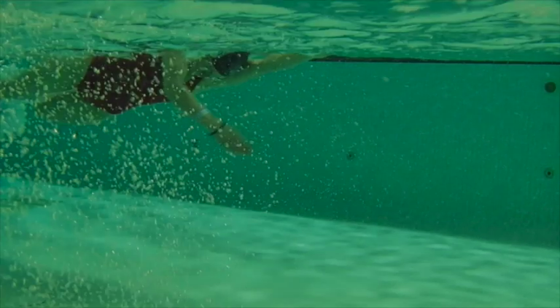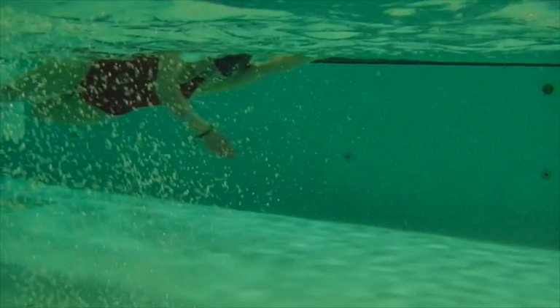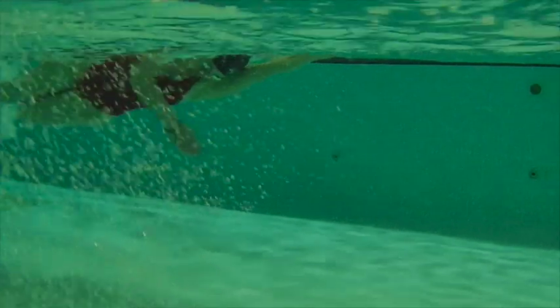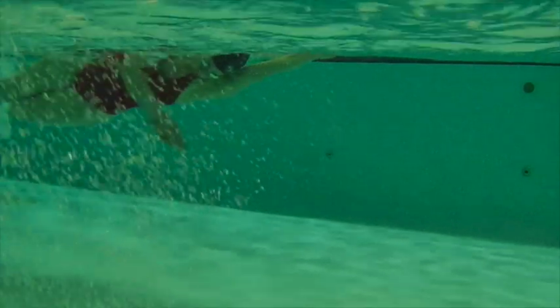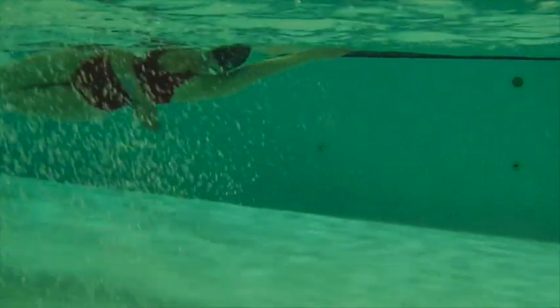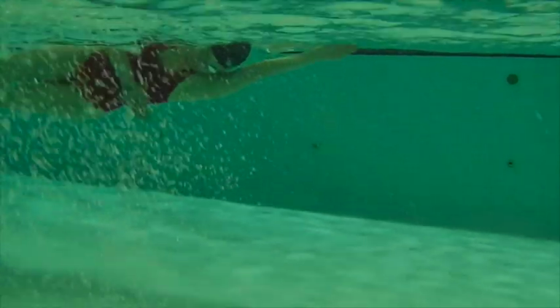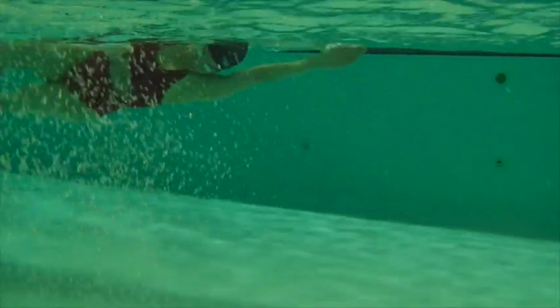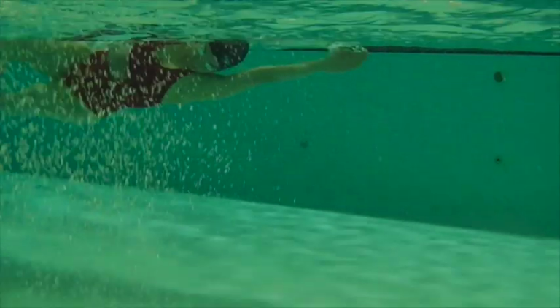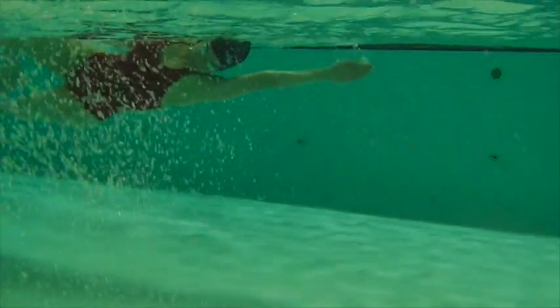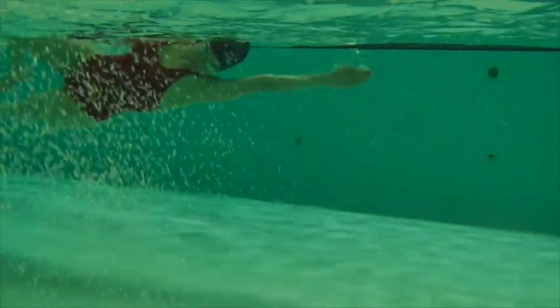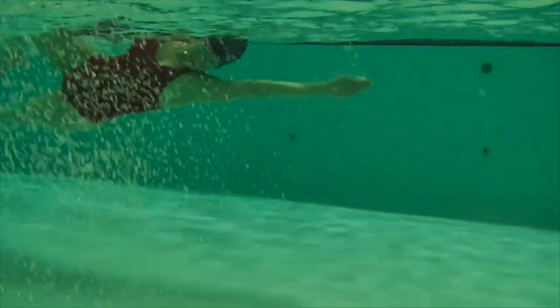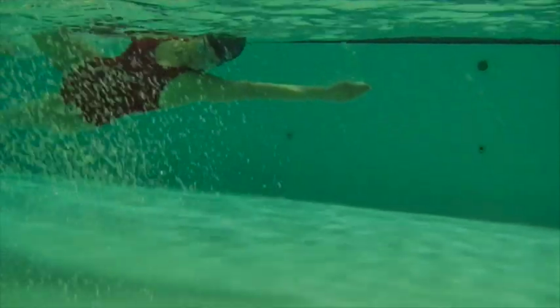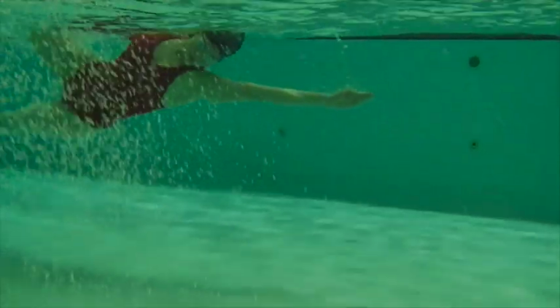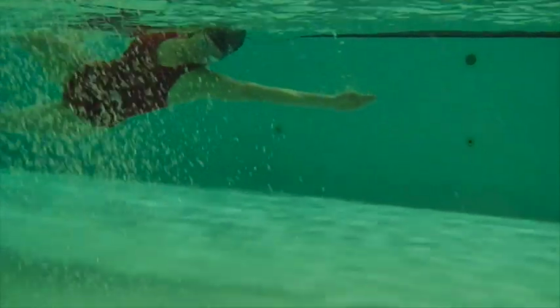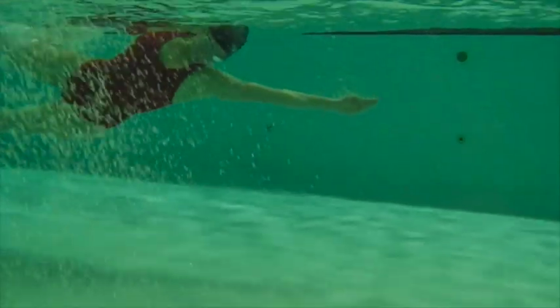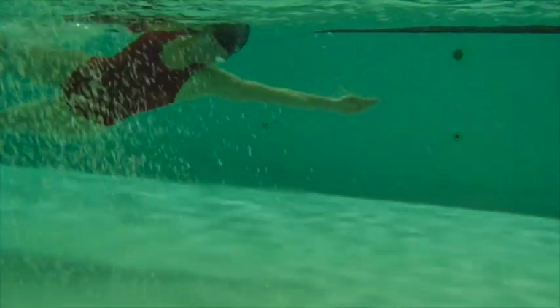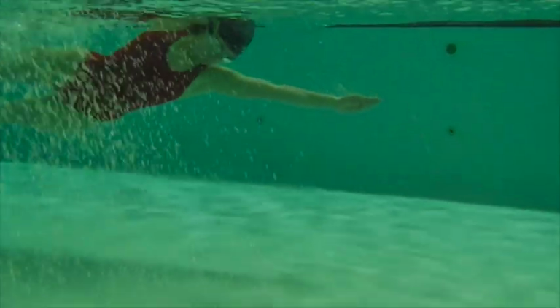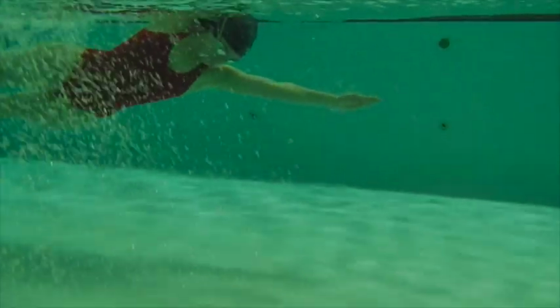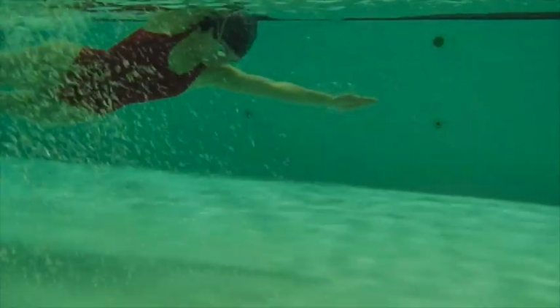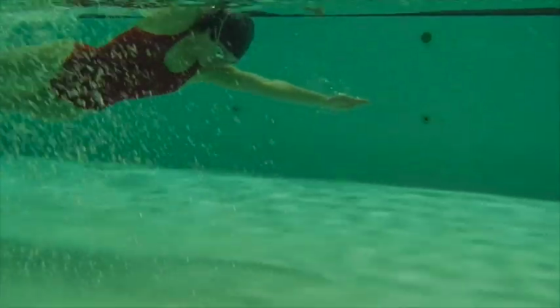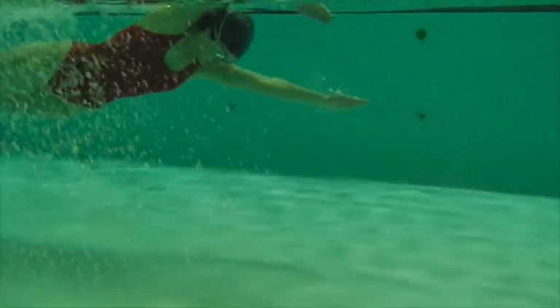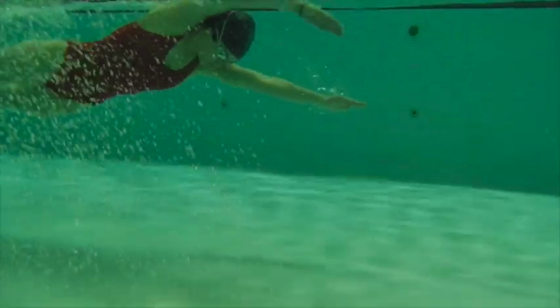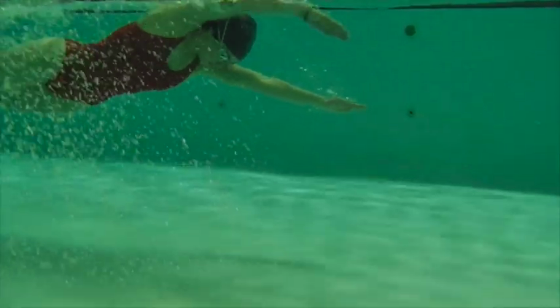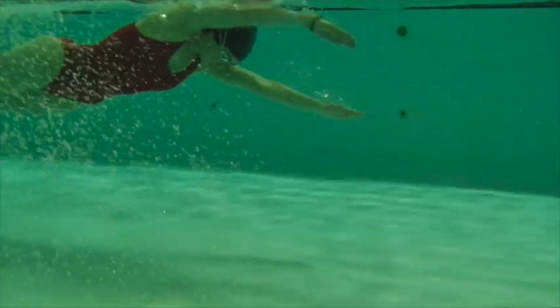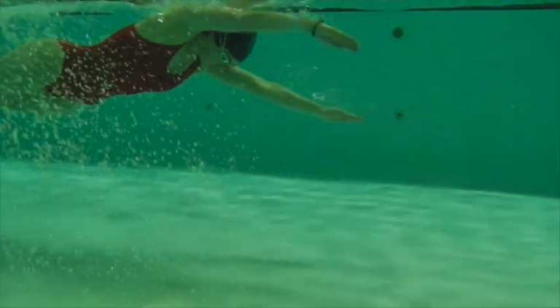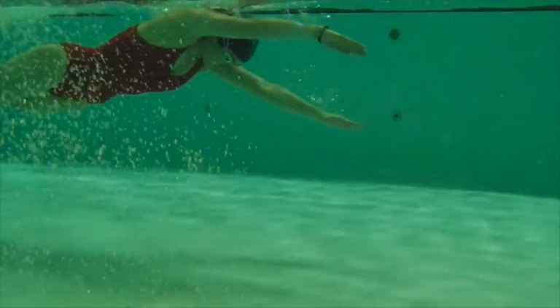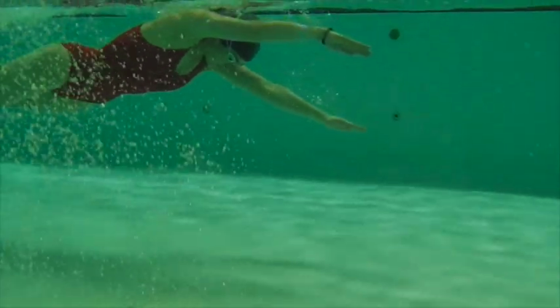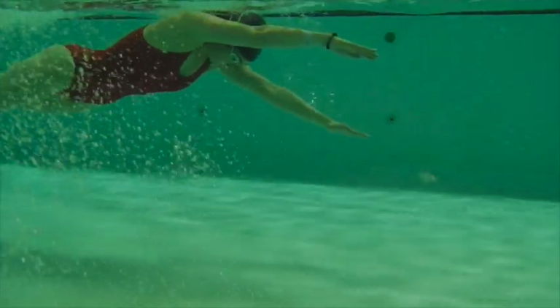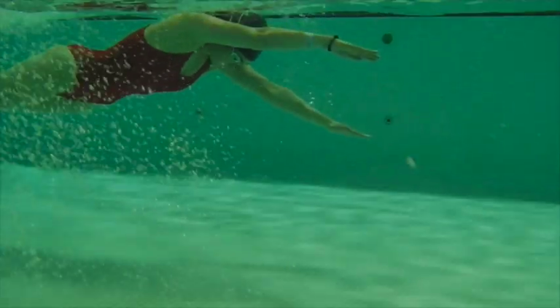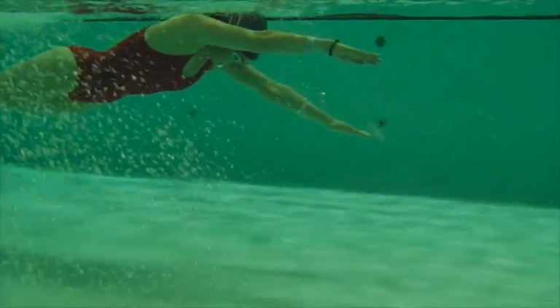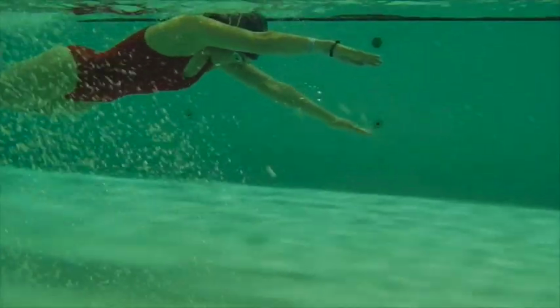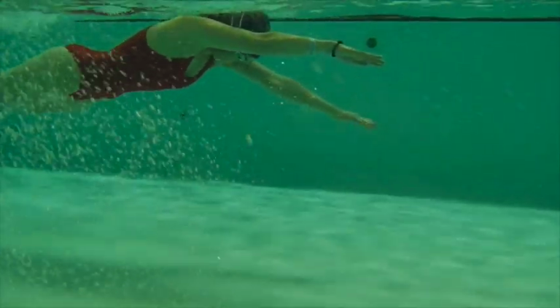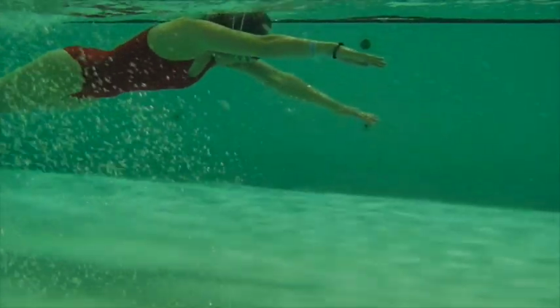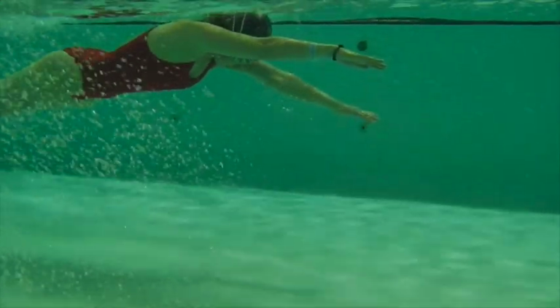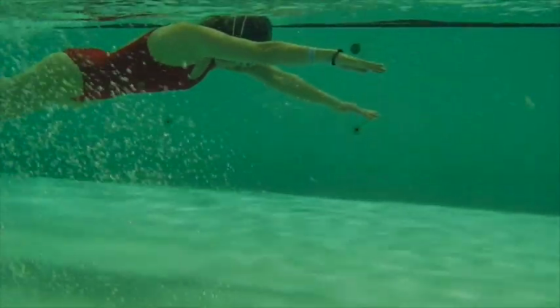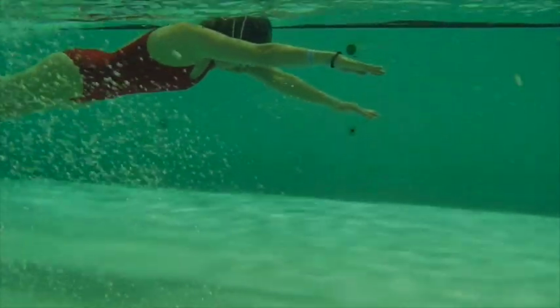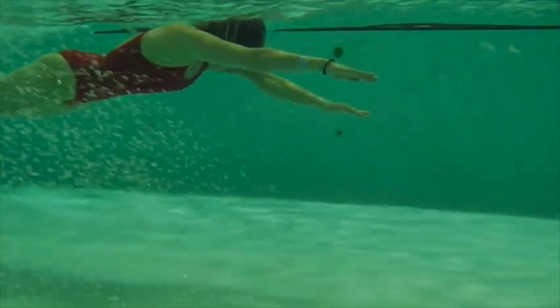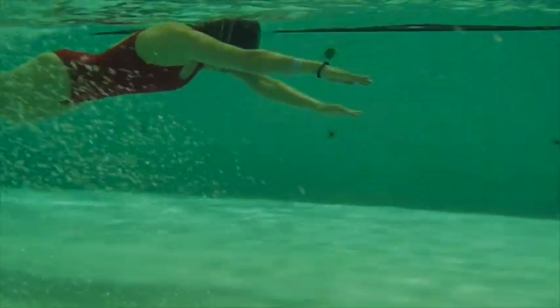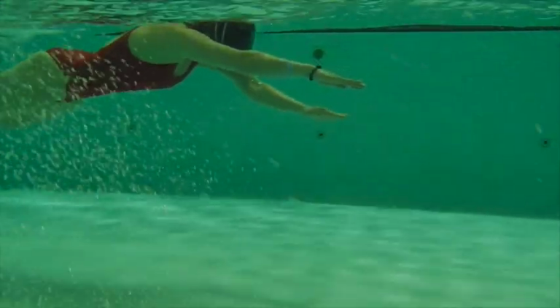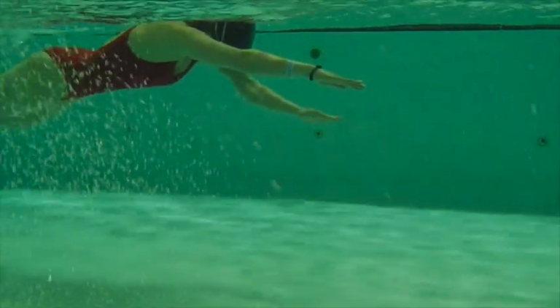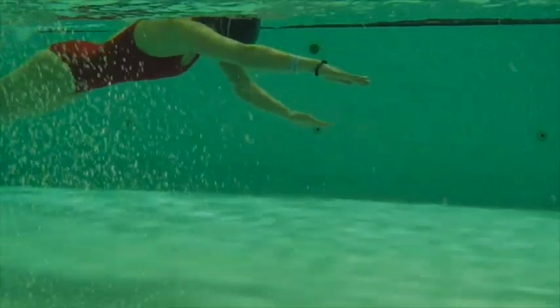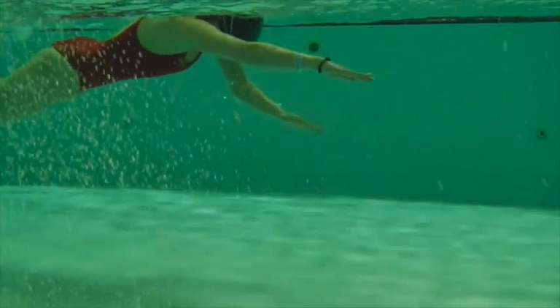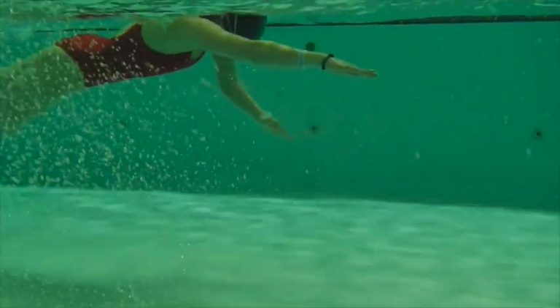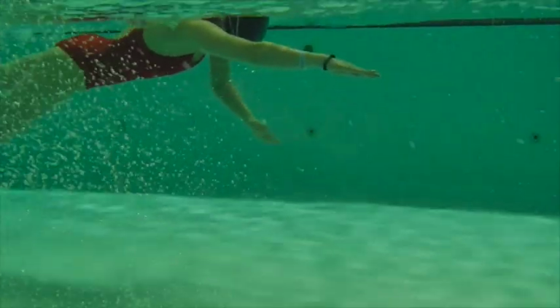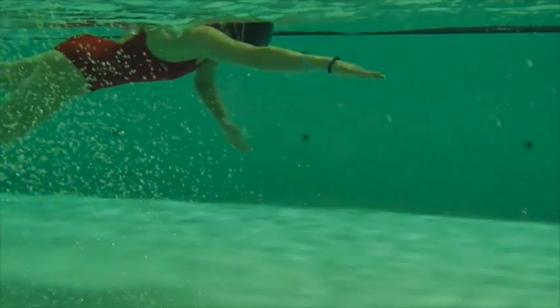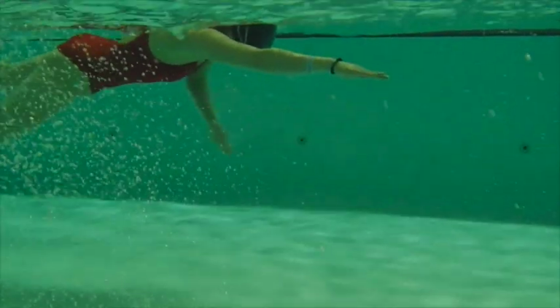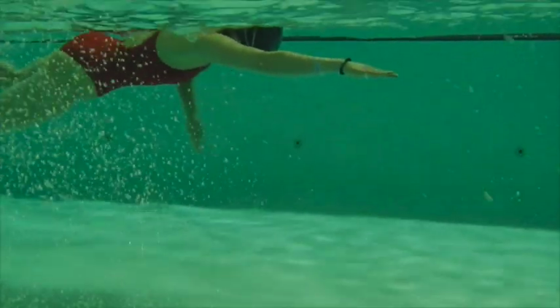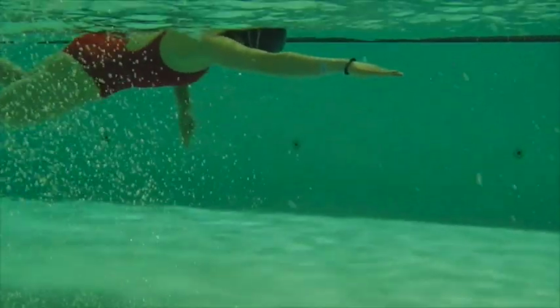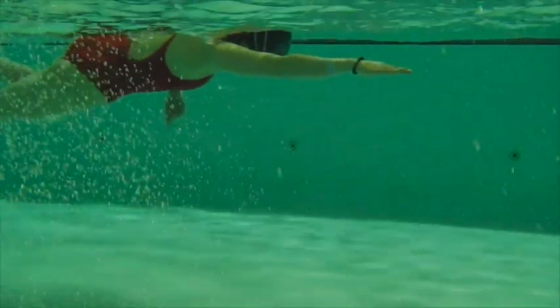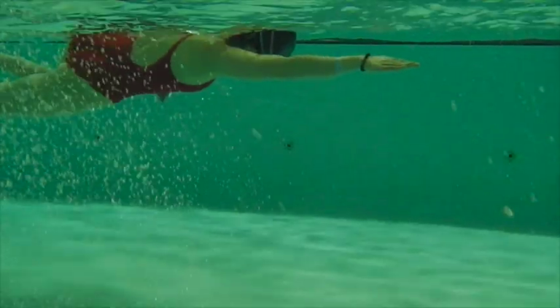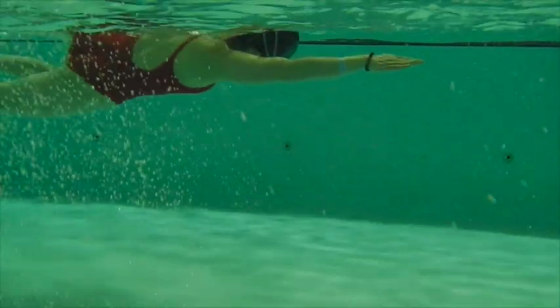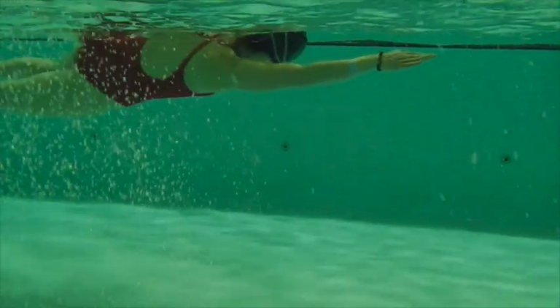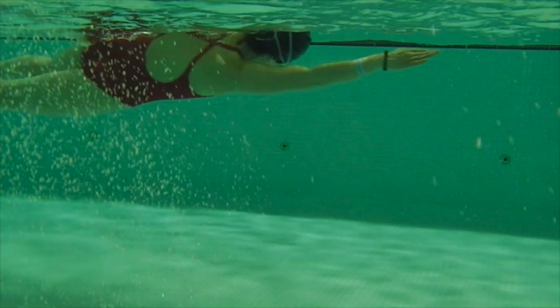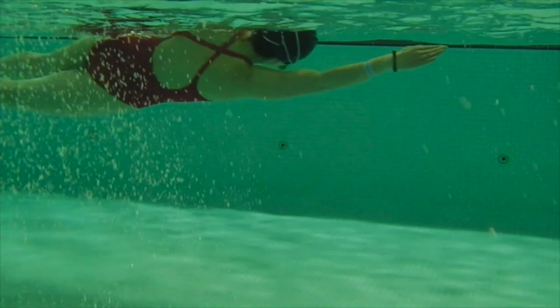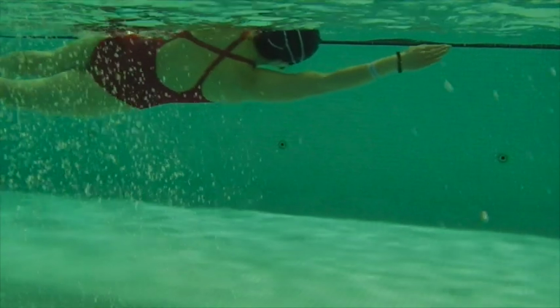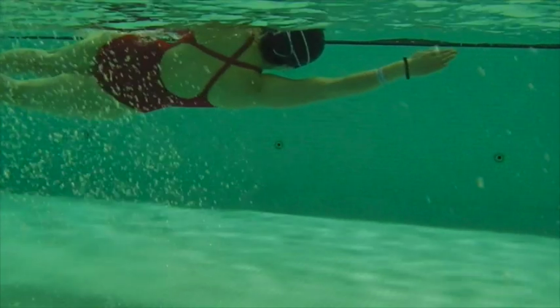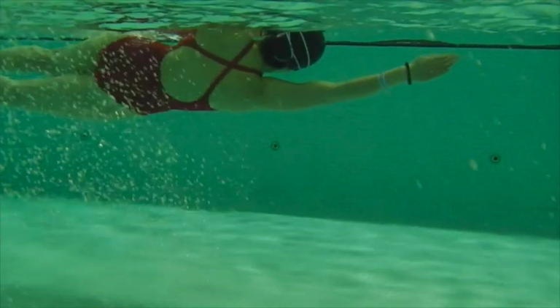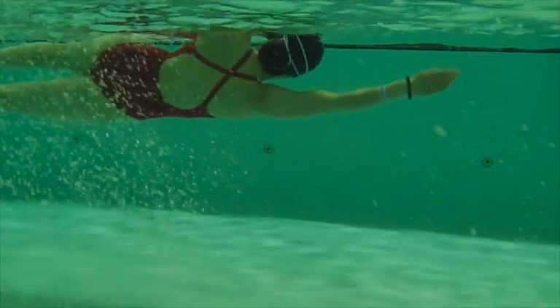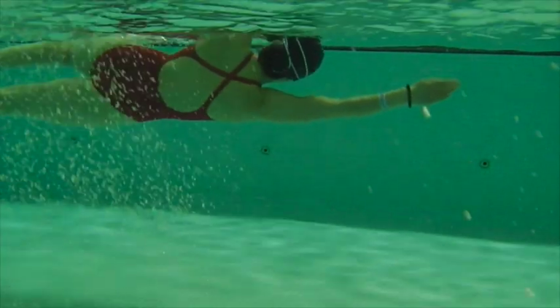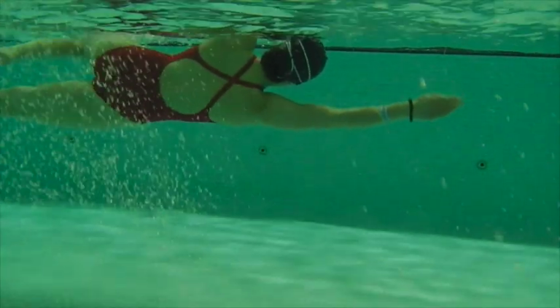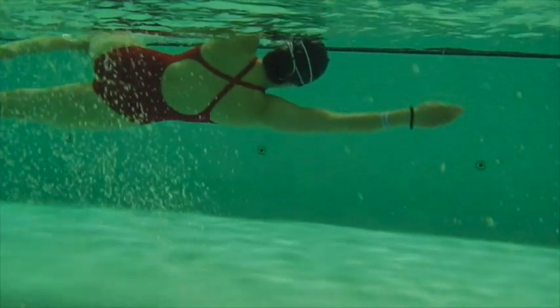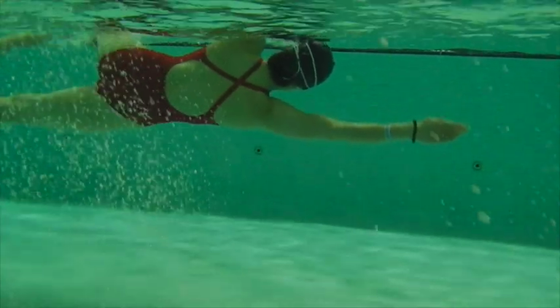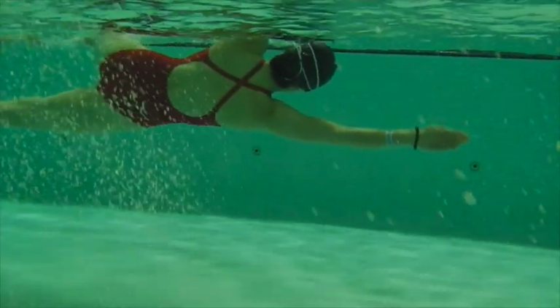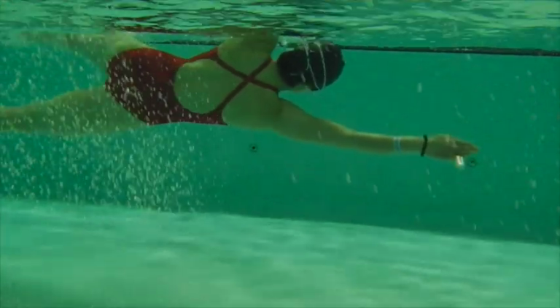Here we have Mina's first swim. Here's after one hour of working on Total Immersion.